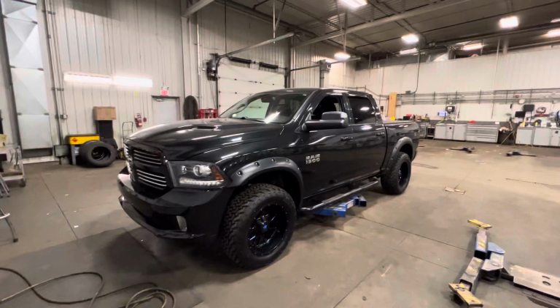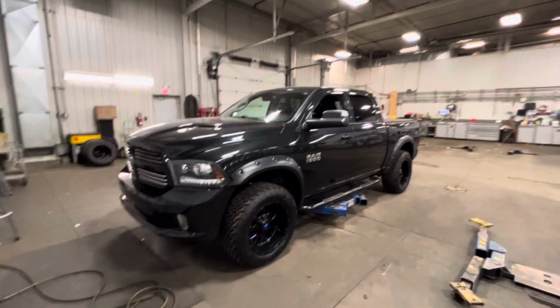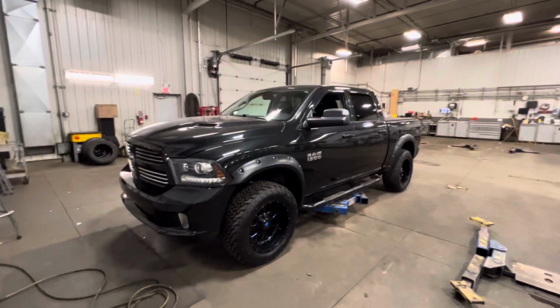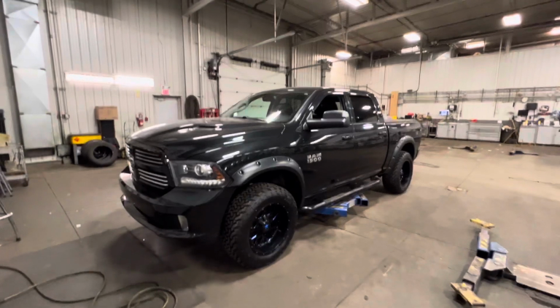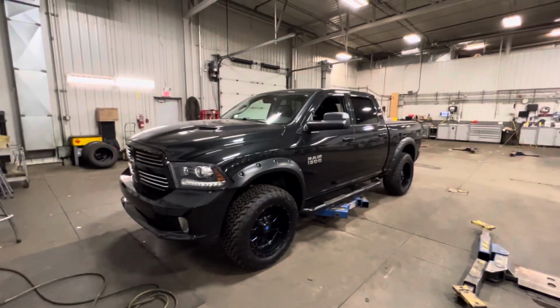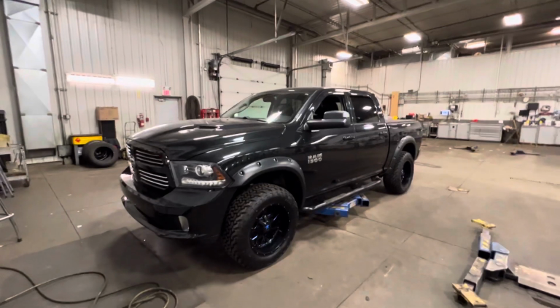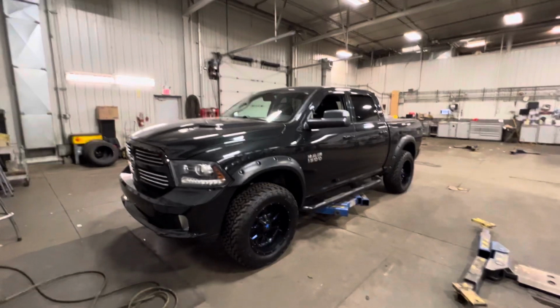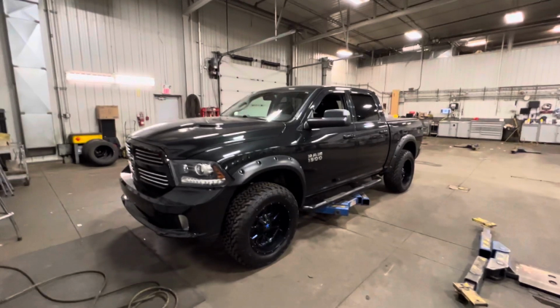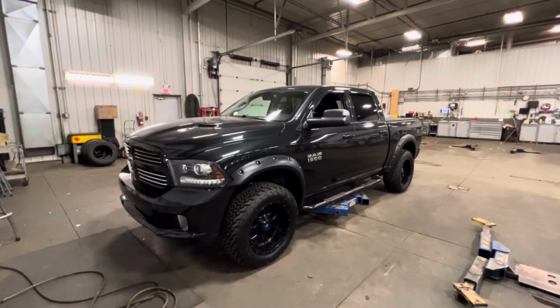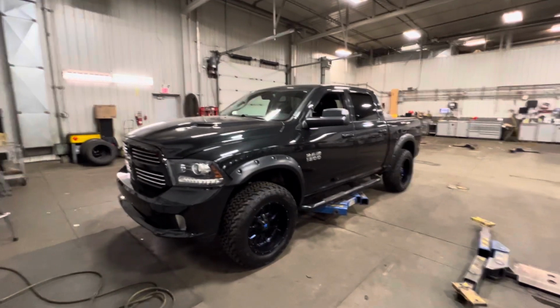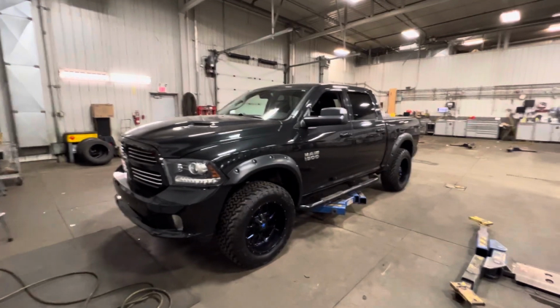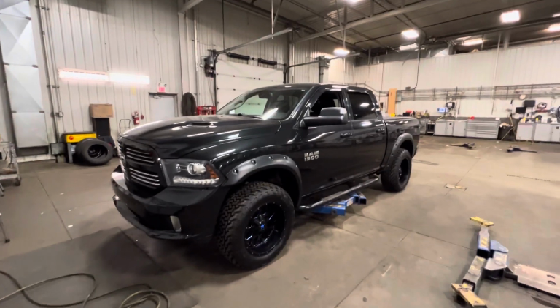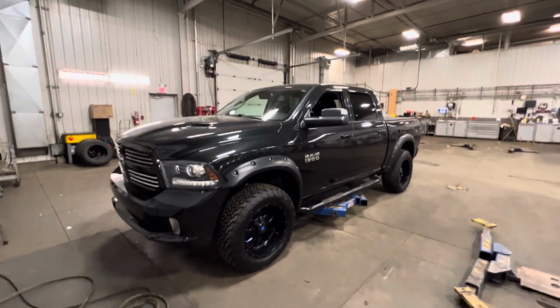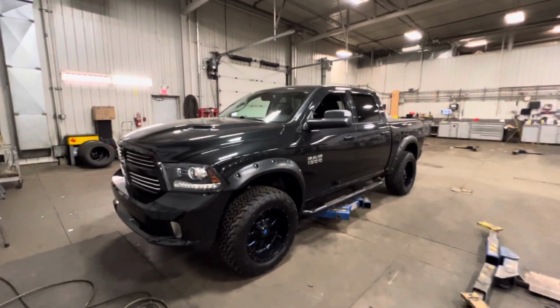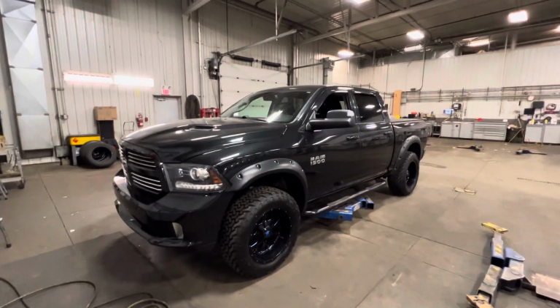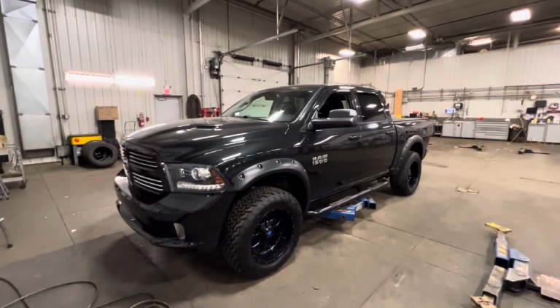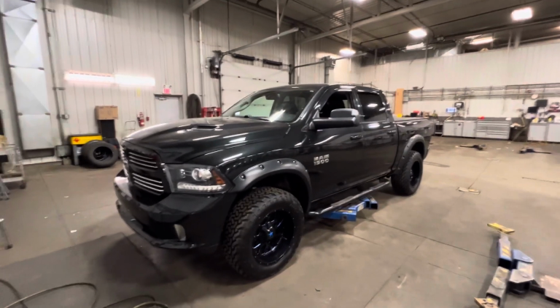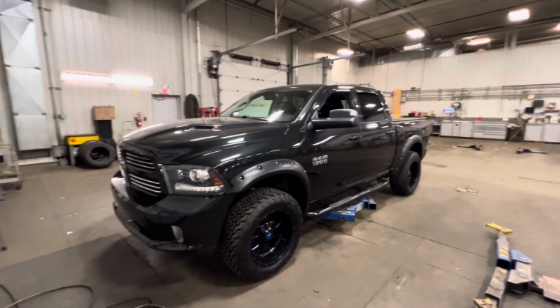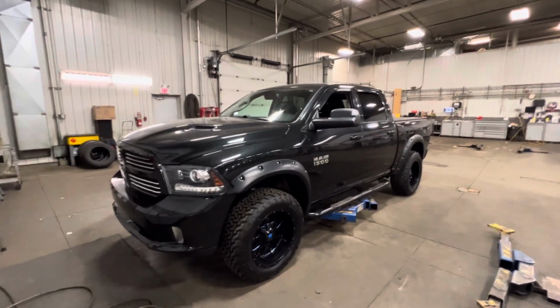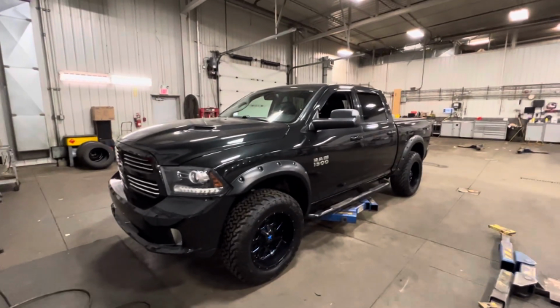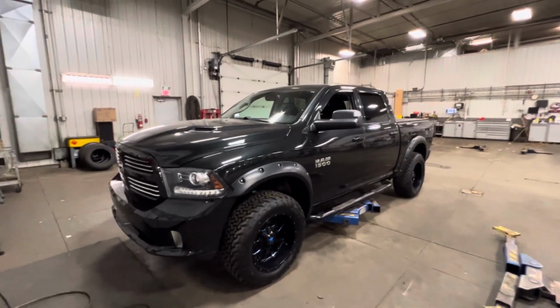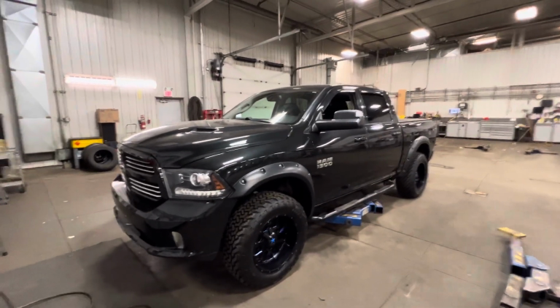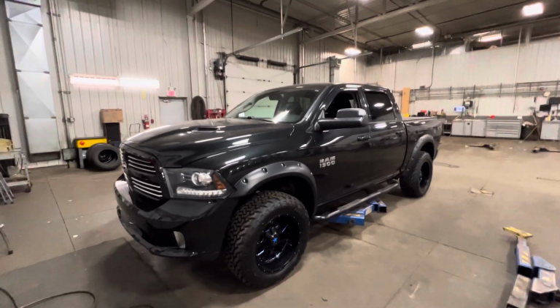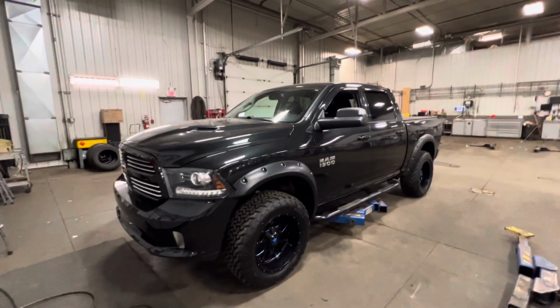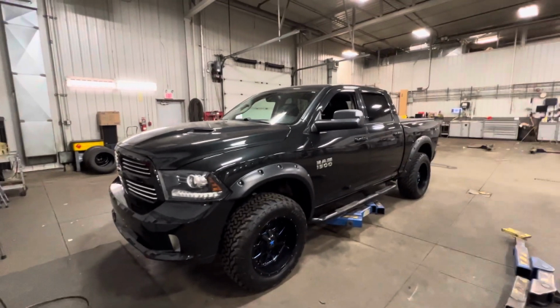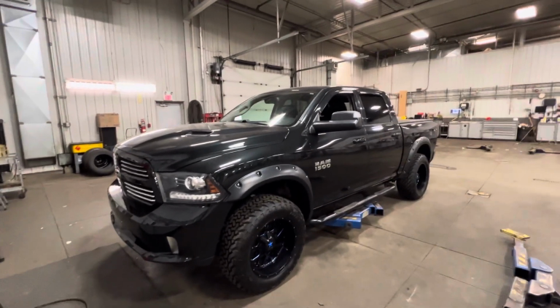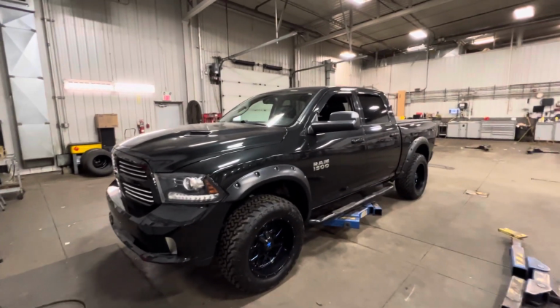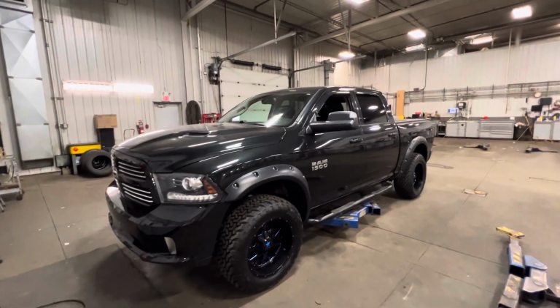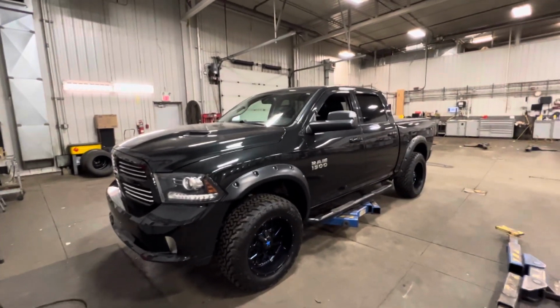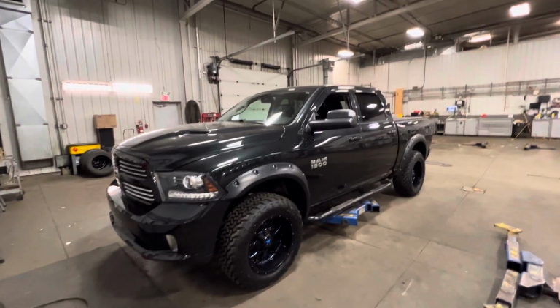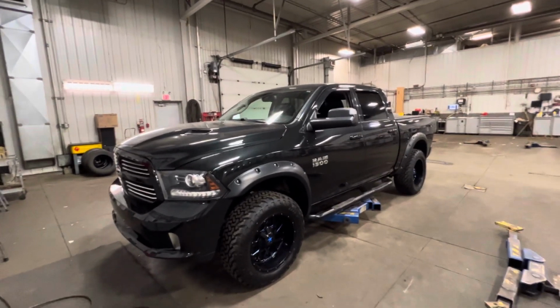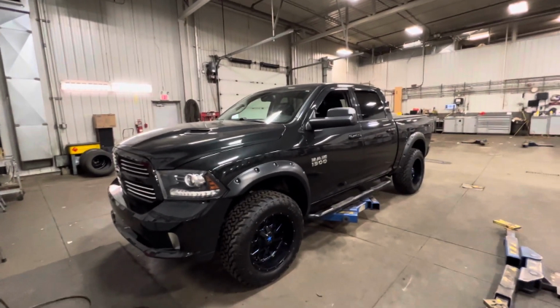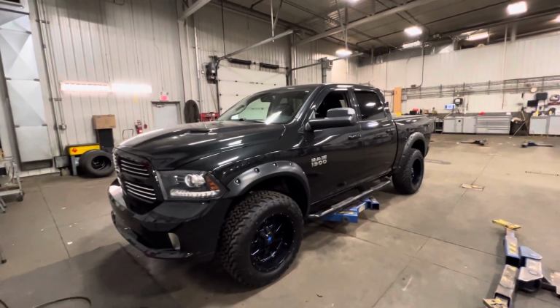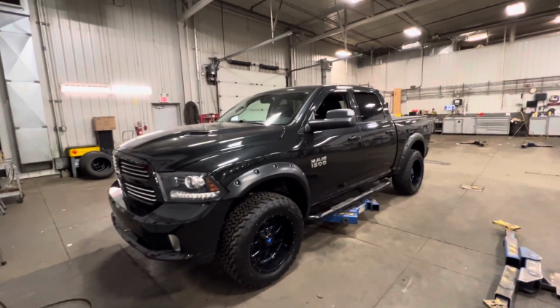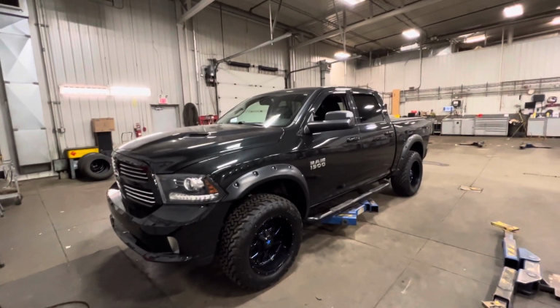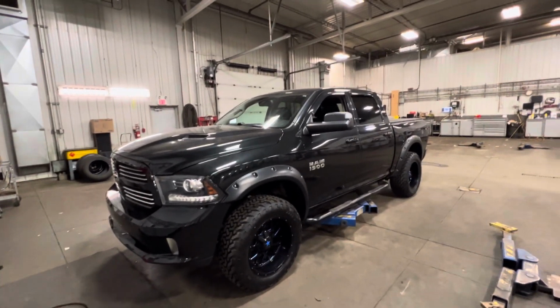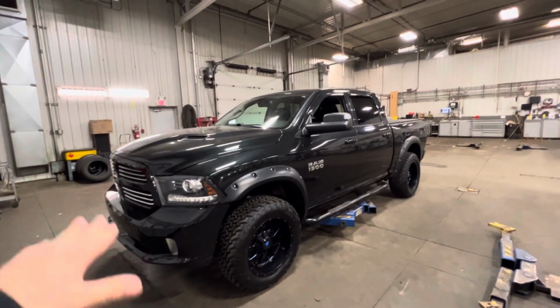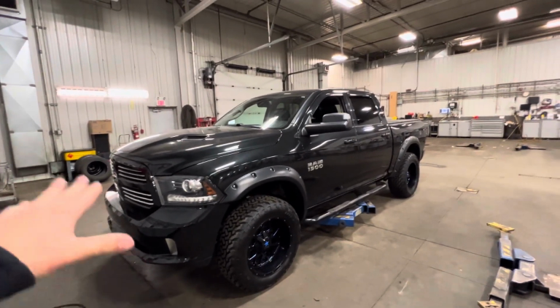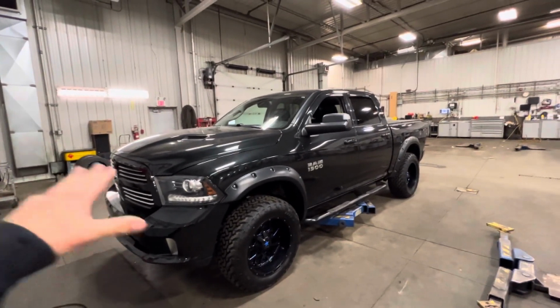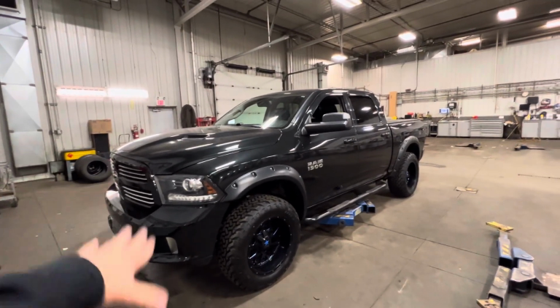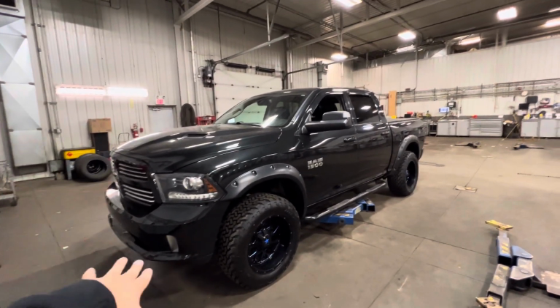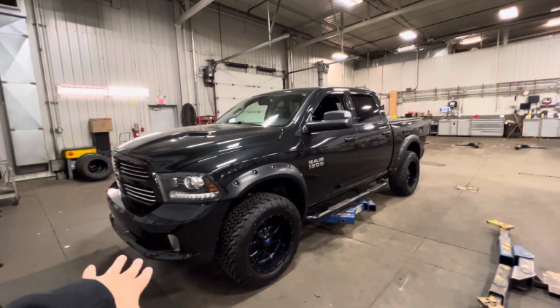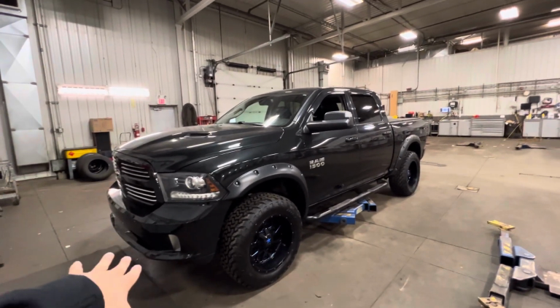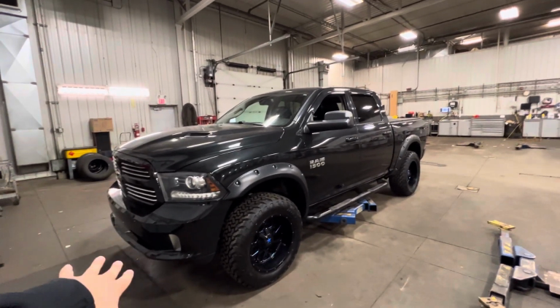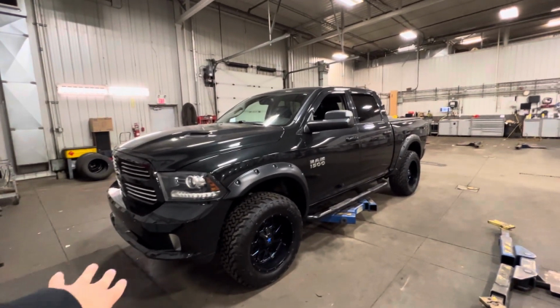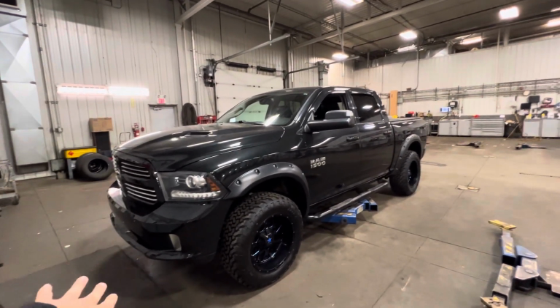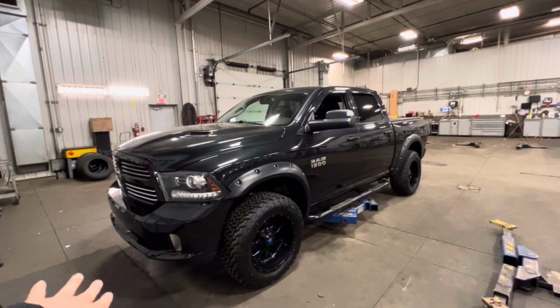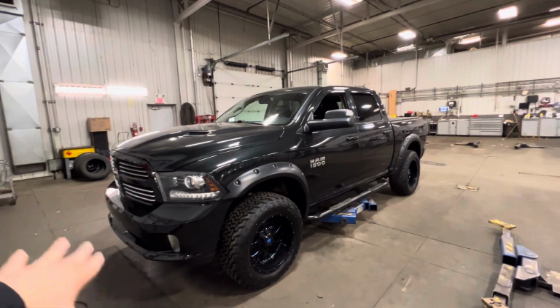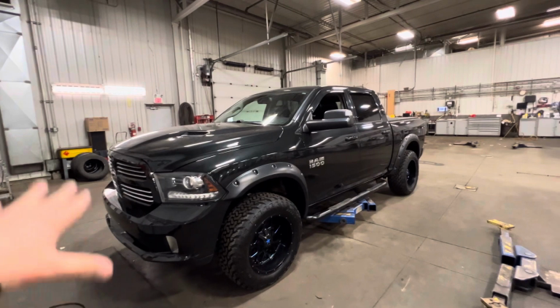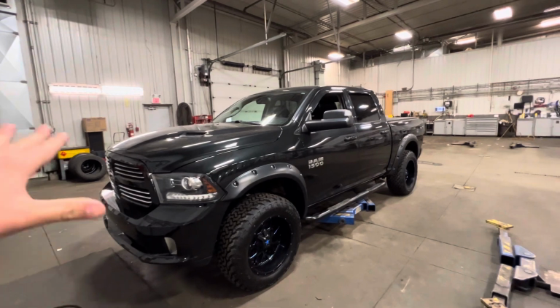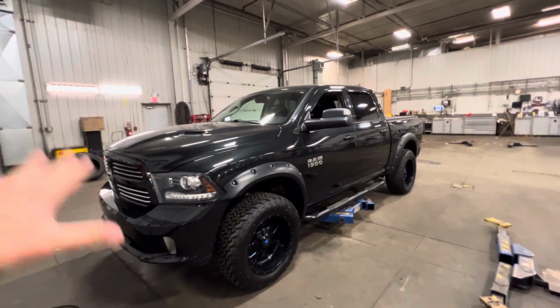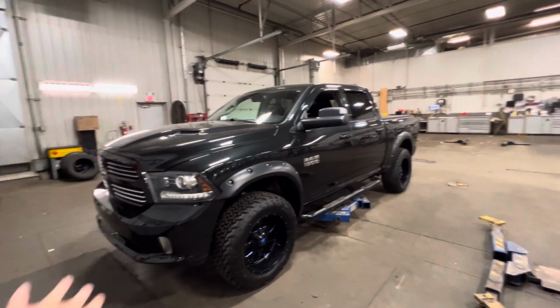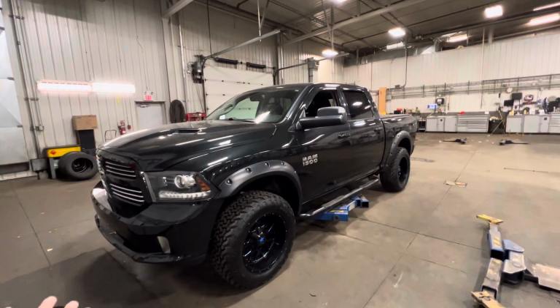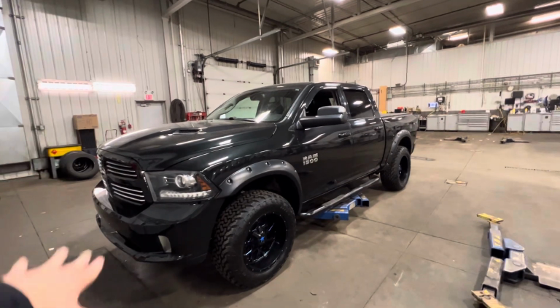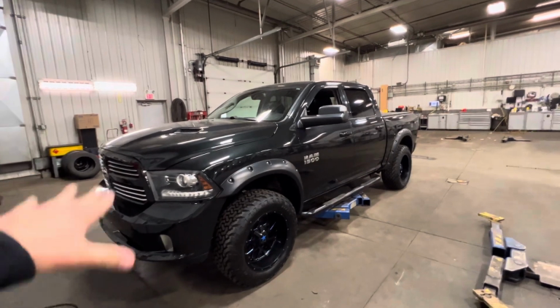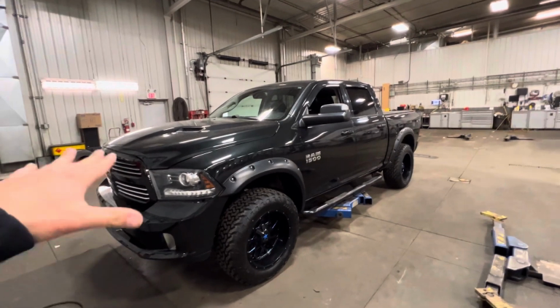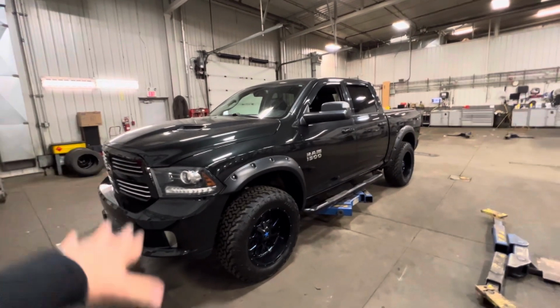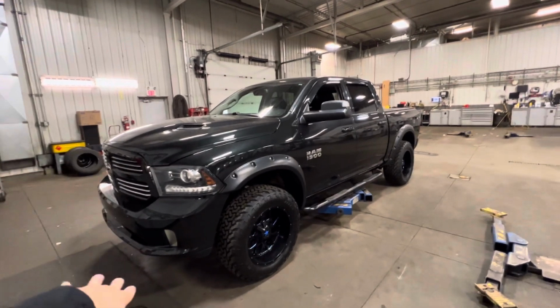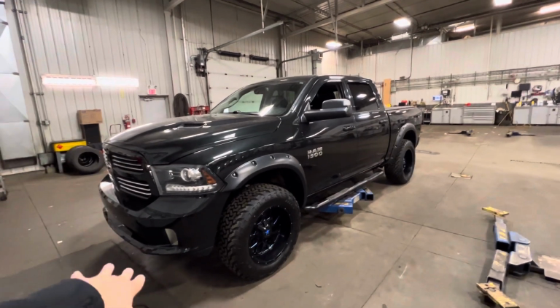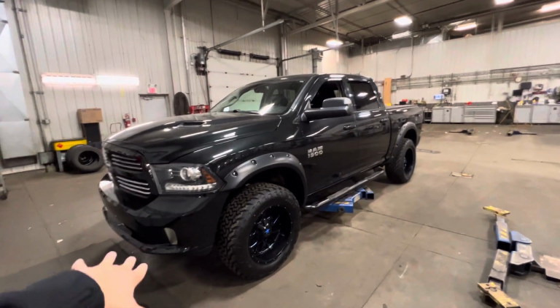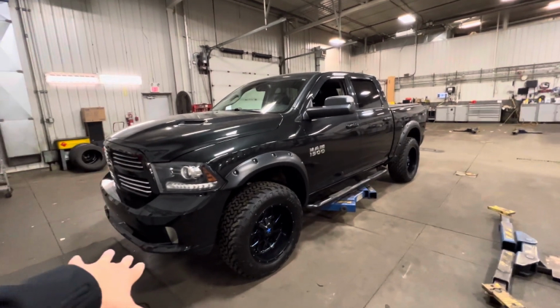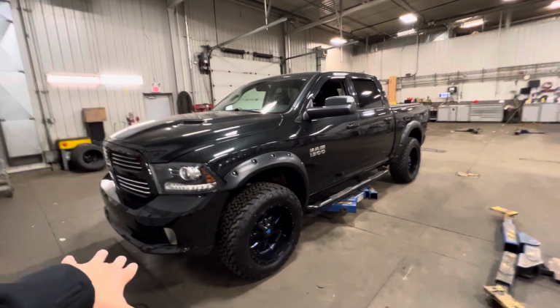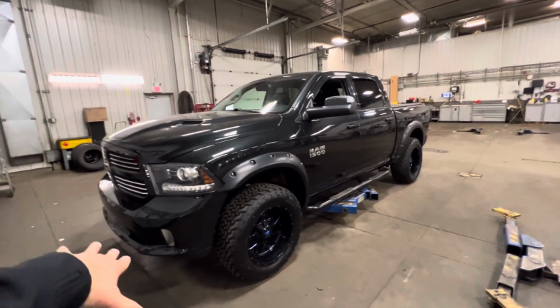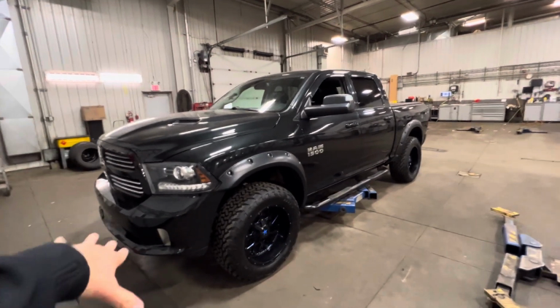Hey, it's Matt here from Sherwood Nissan. This is the 2016 Ram 1500 here.